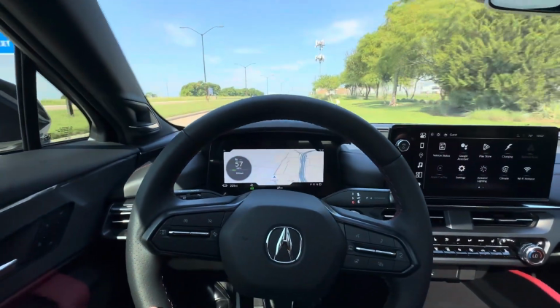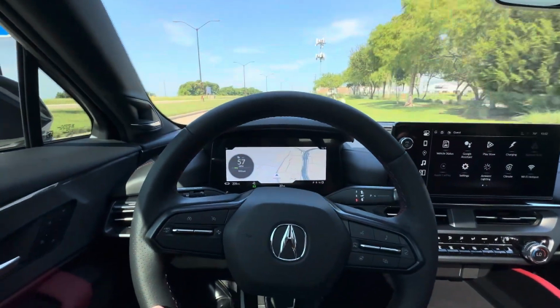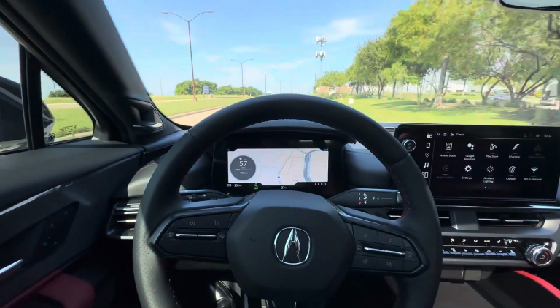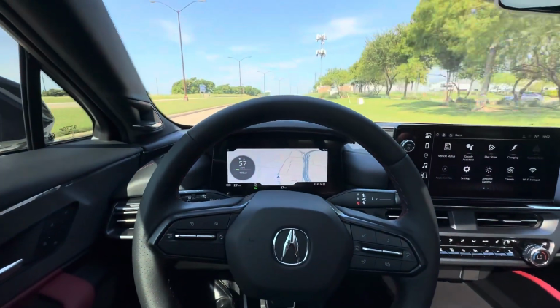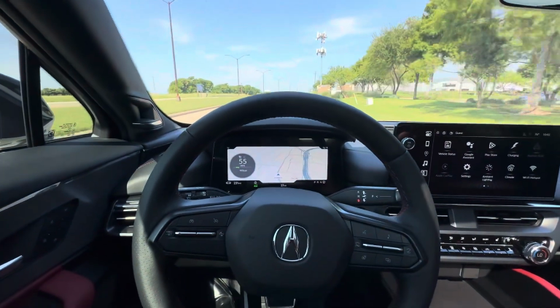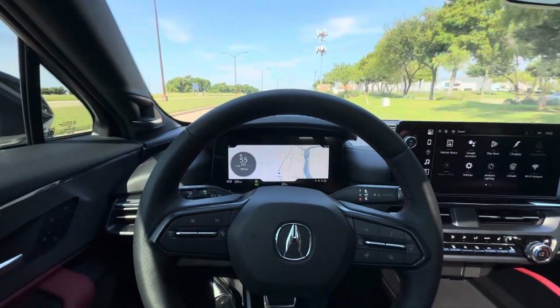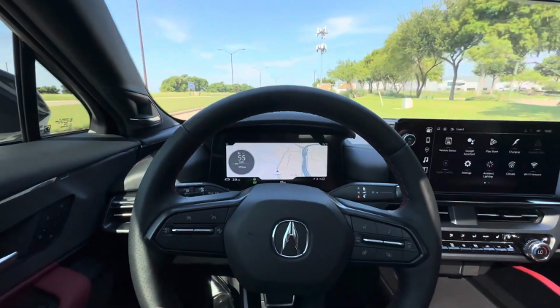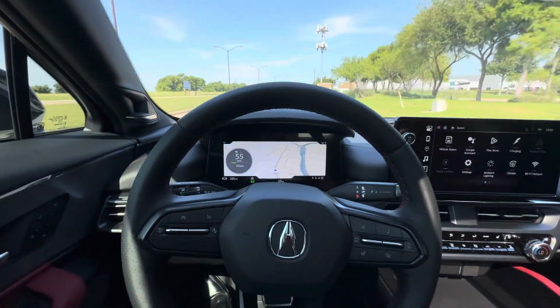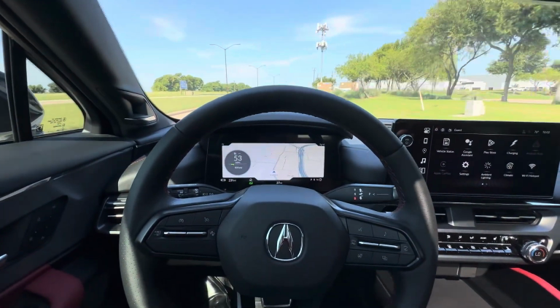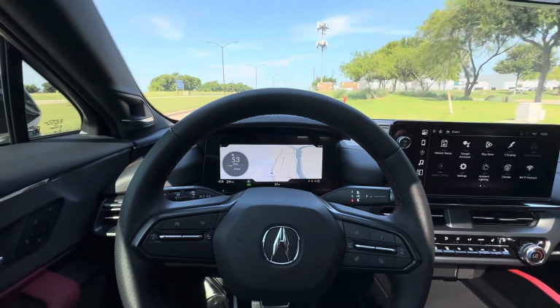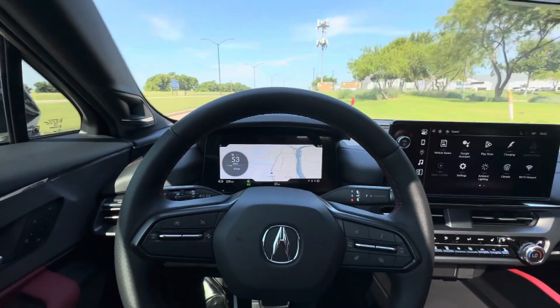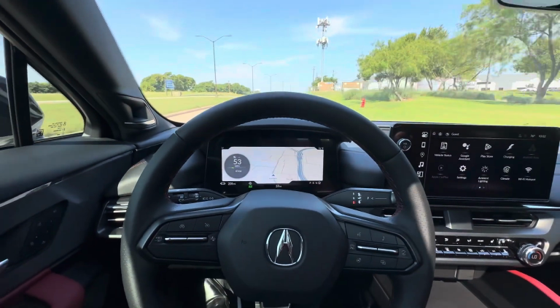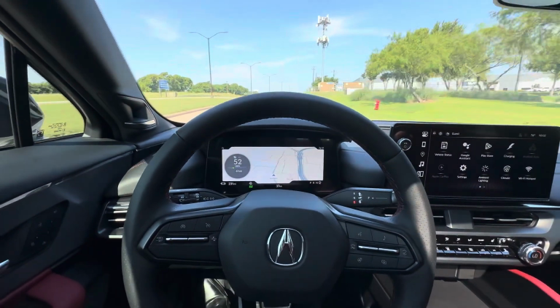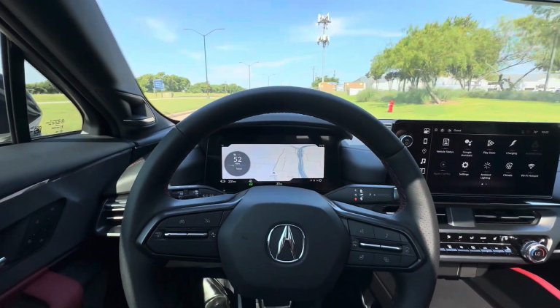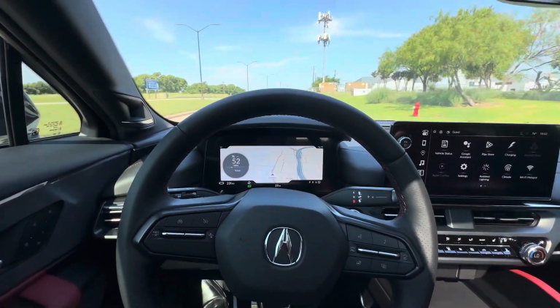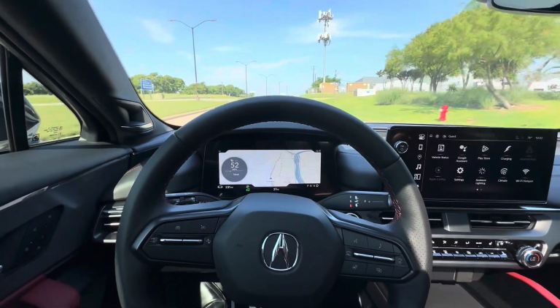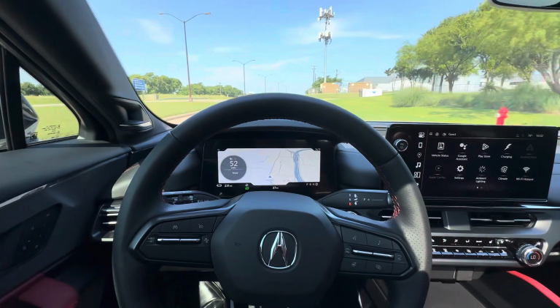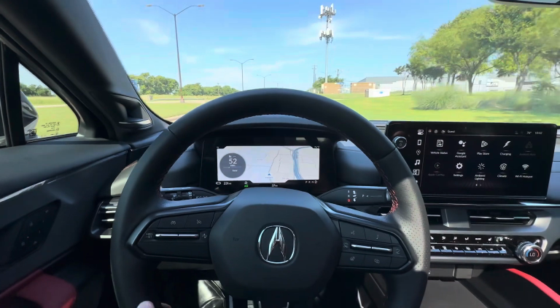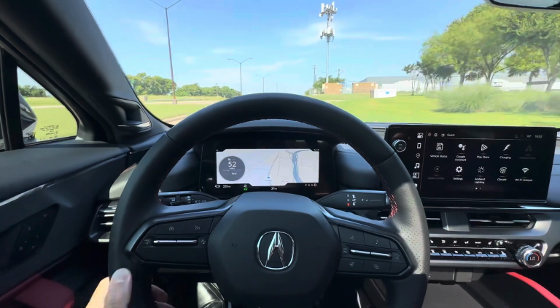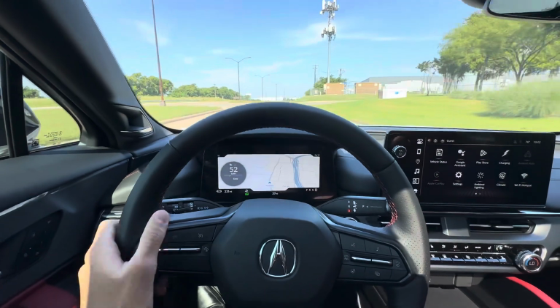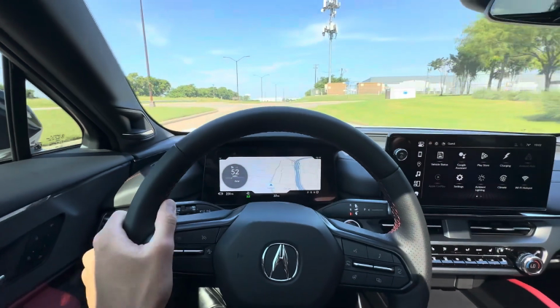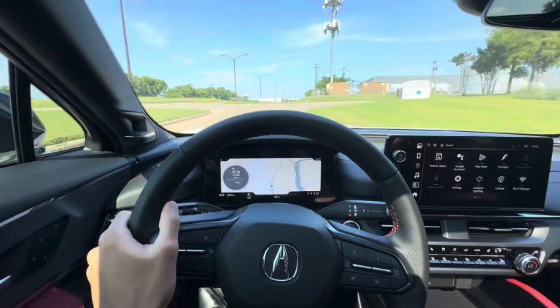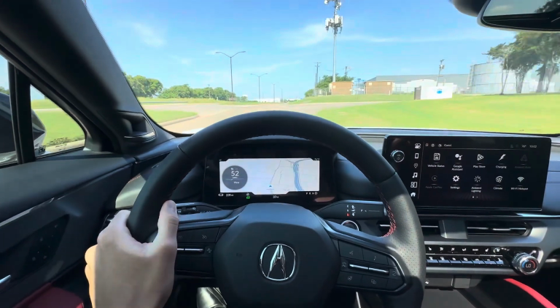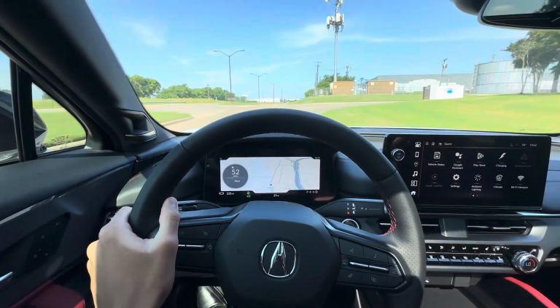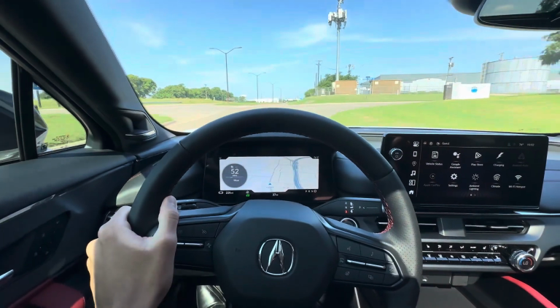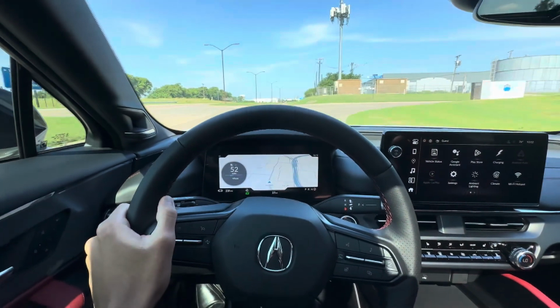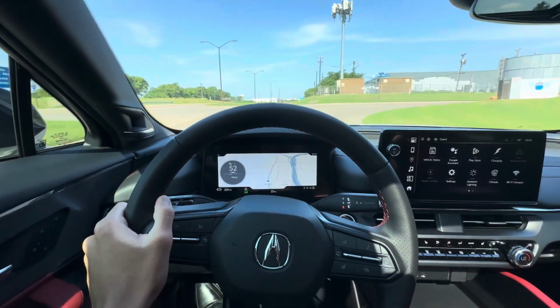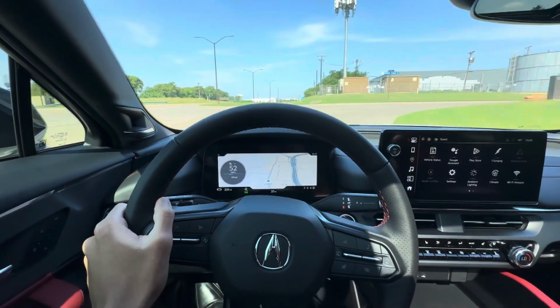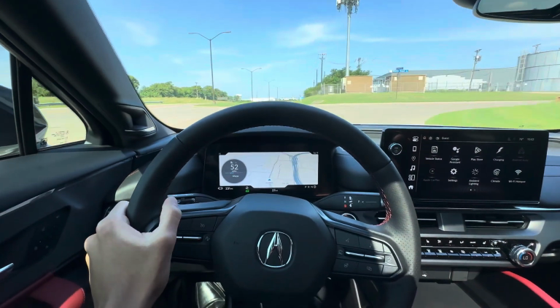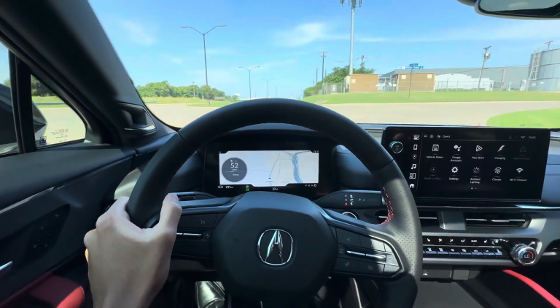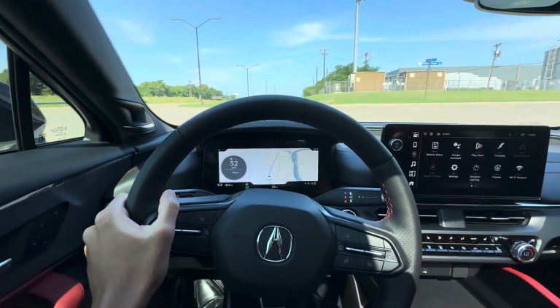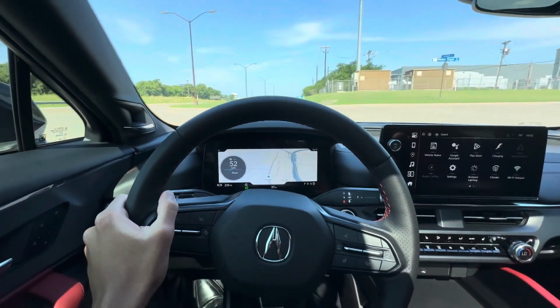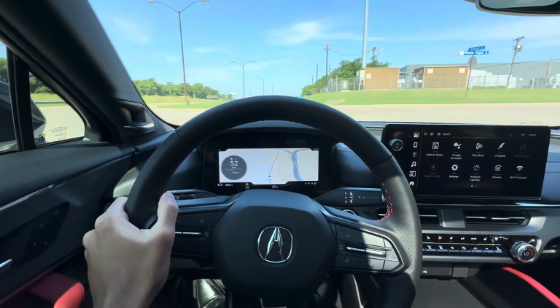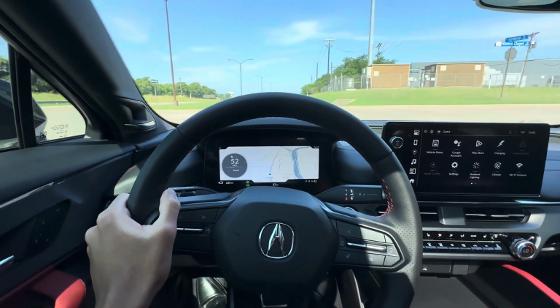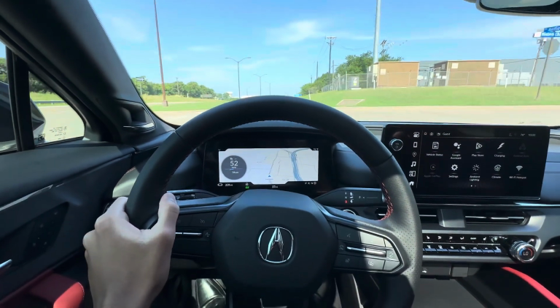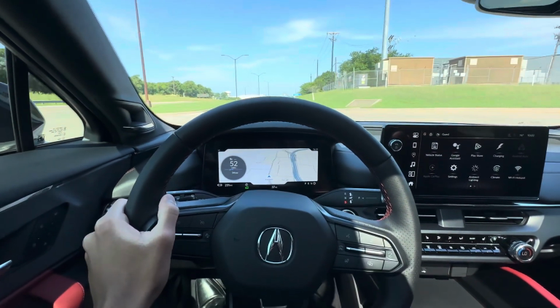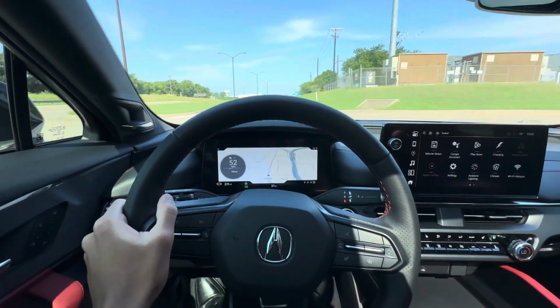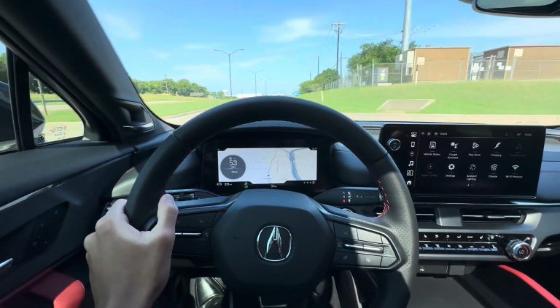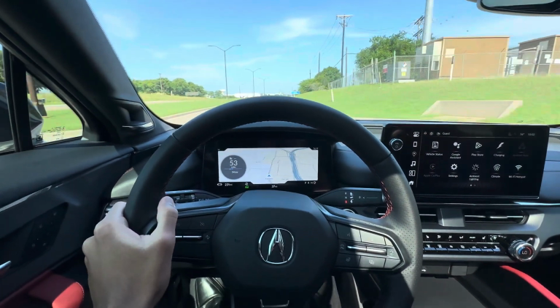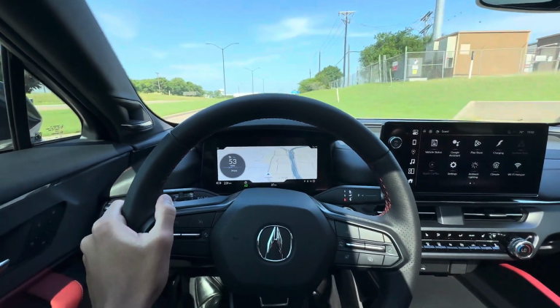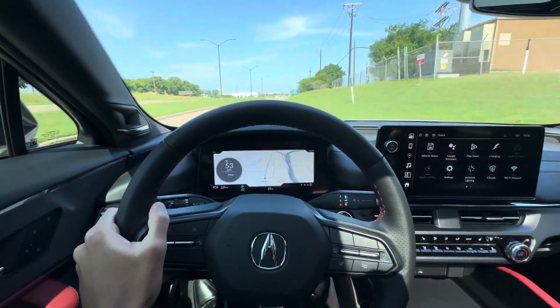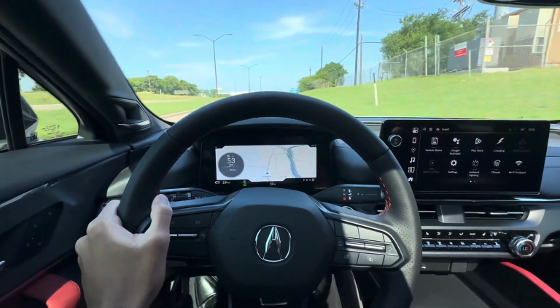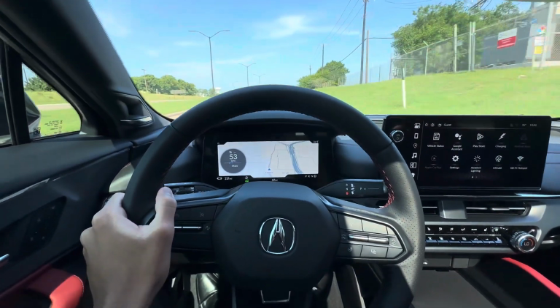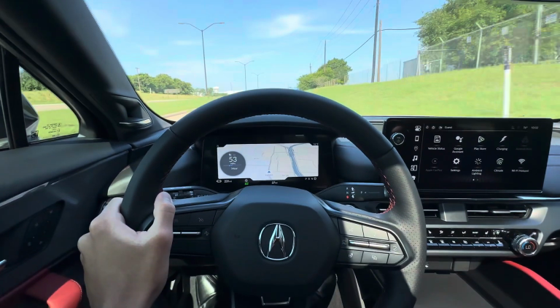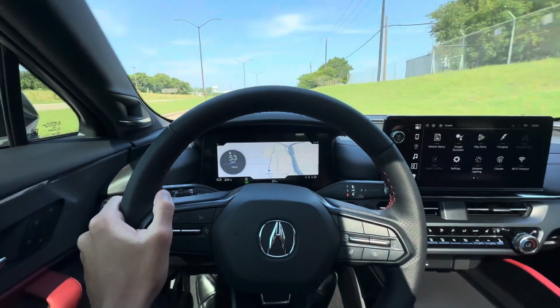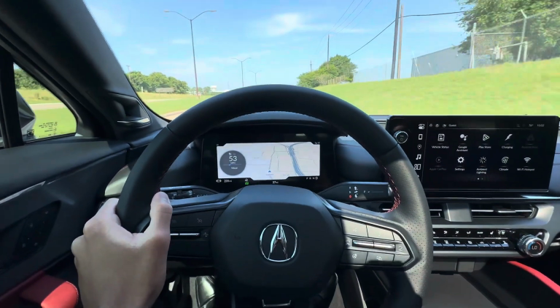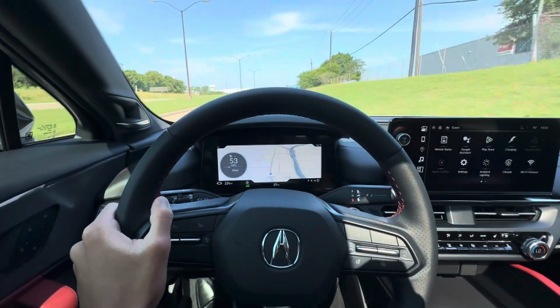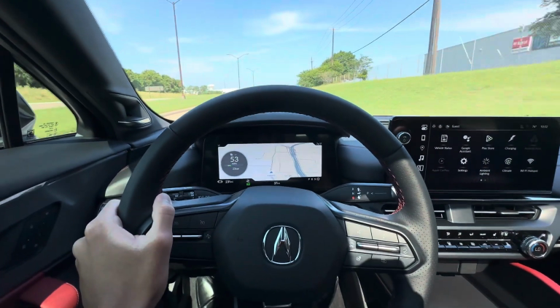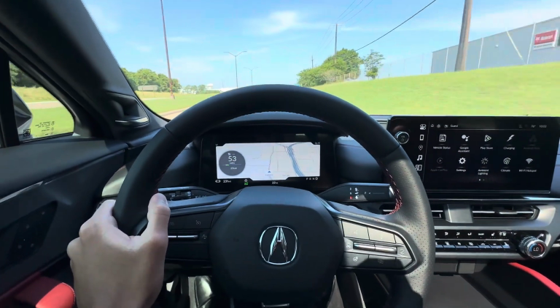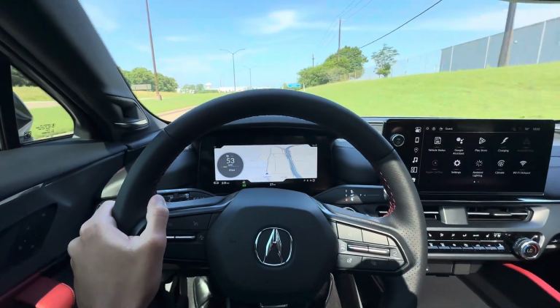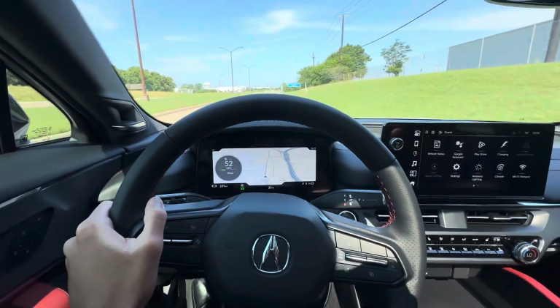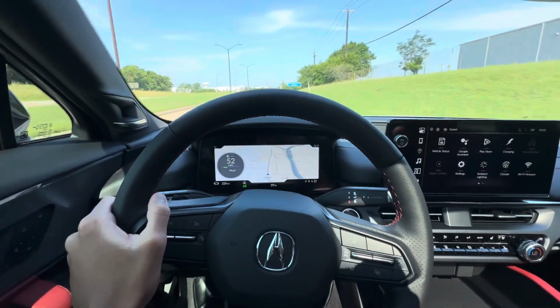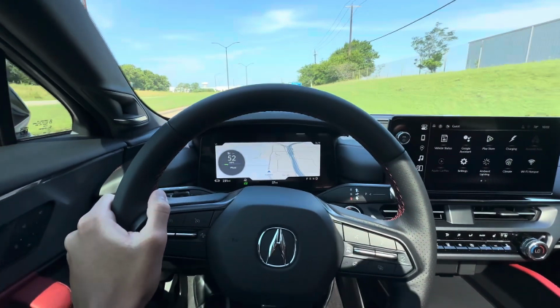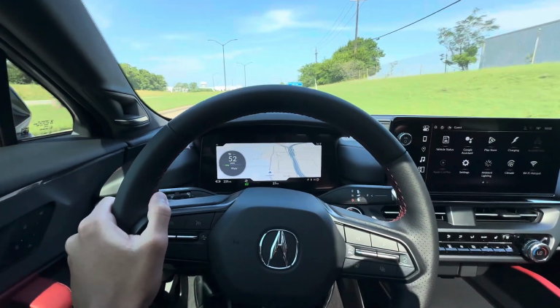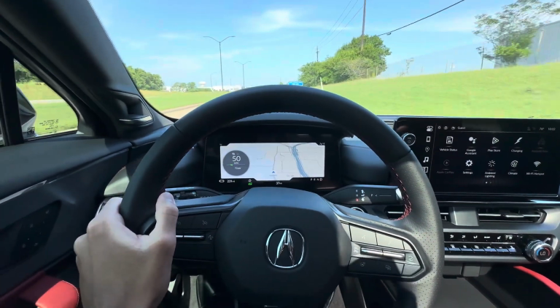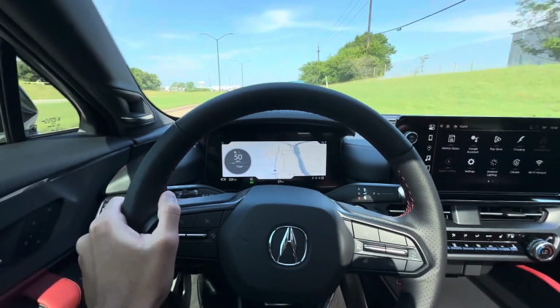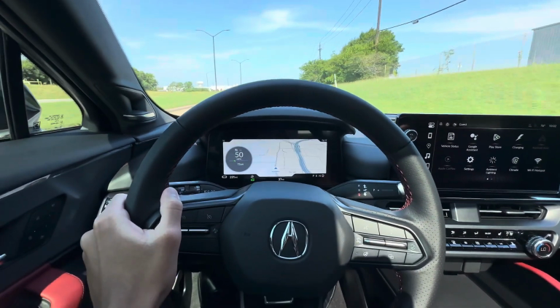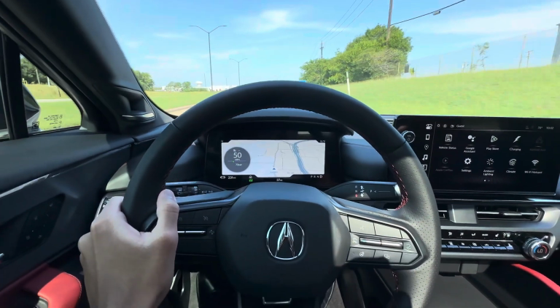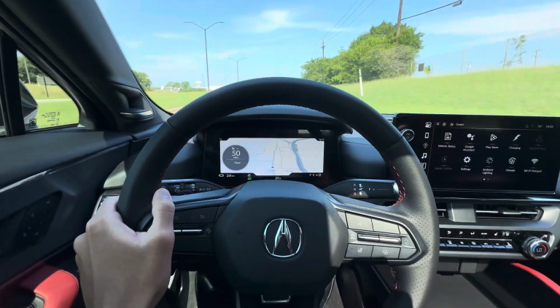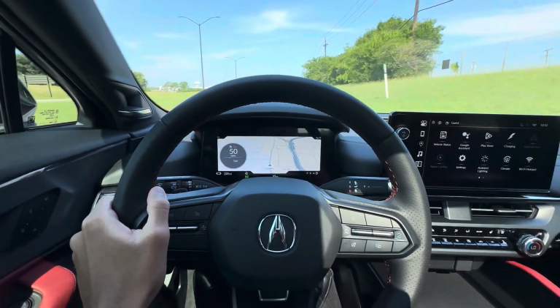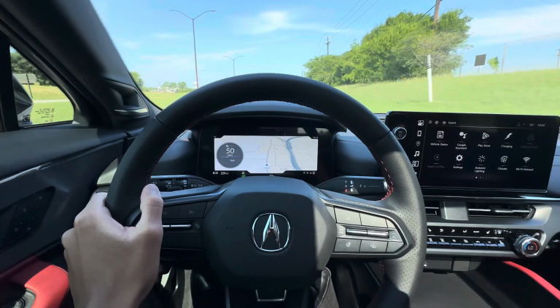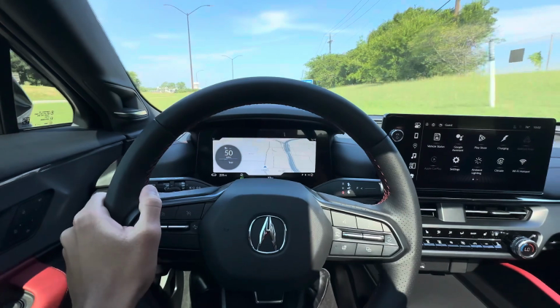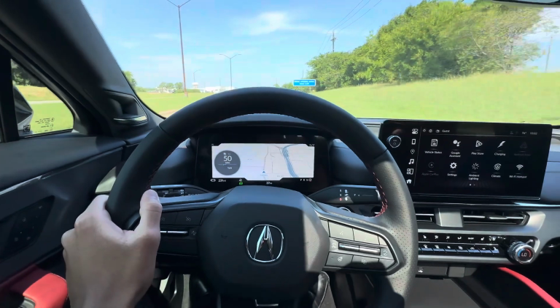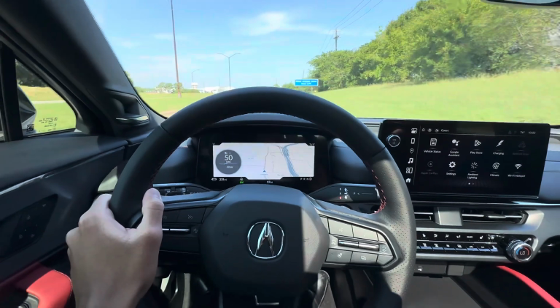It's quick for sure, but it's not super fast. It's the A-Spec, so obviously the Type S is going to be a lot faster than this.